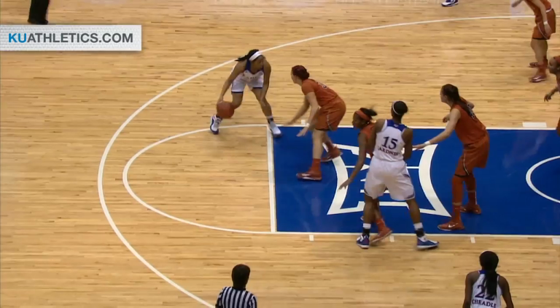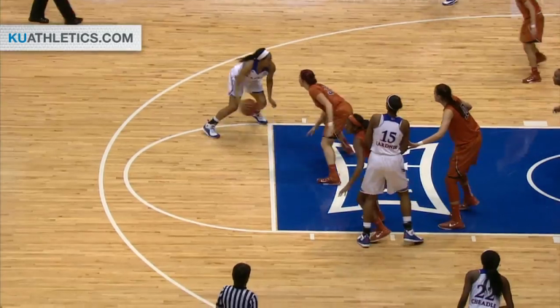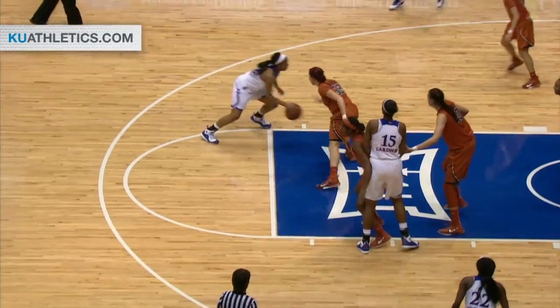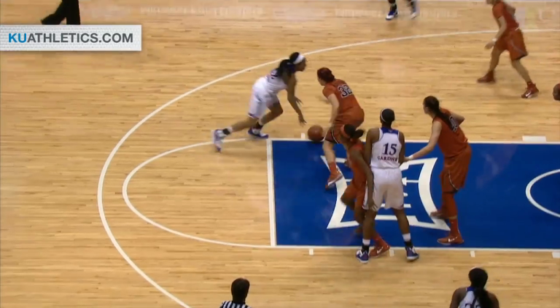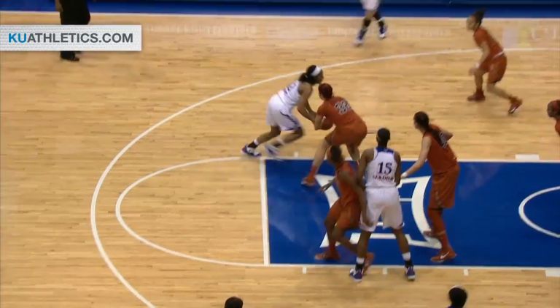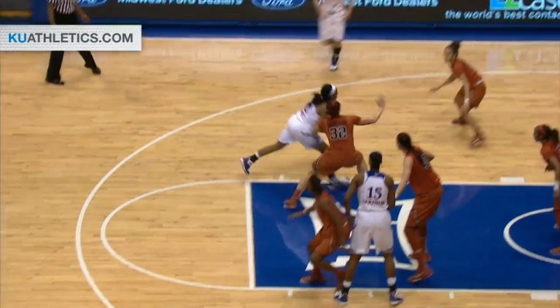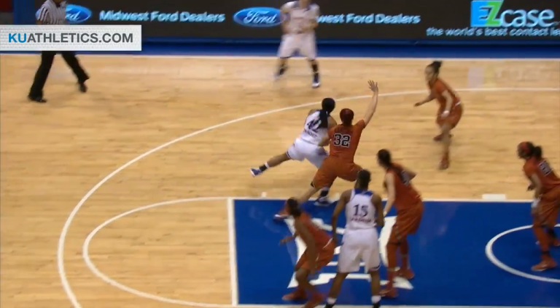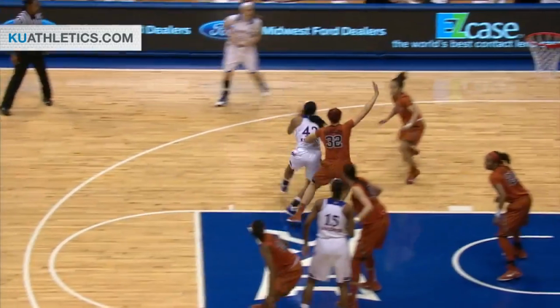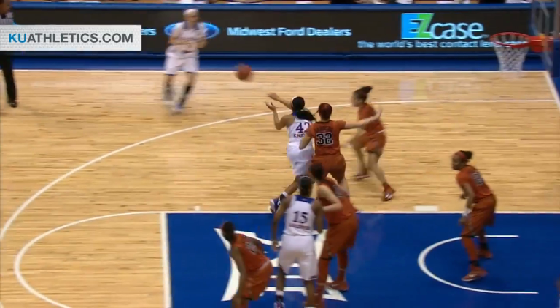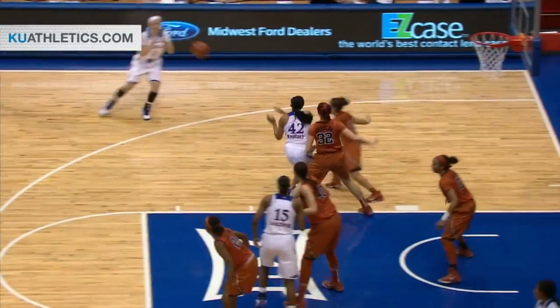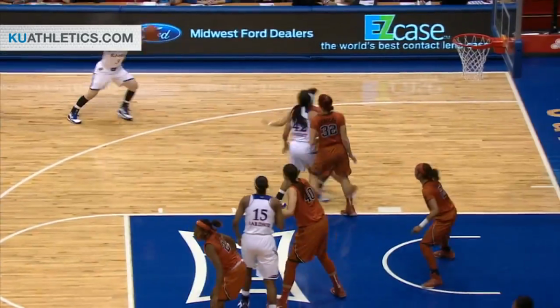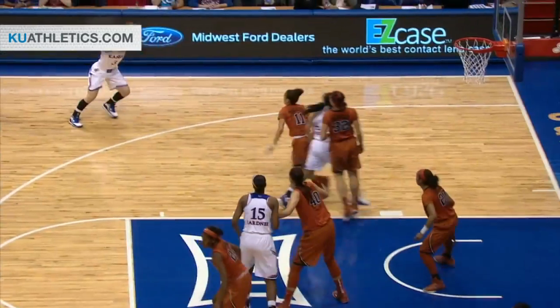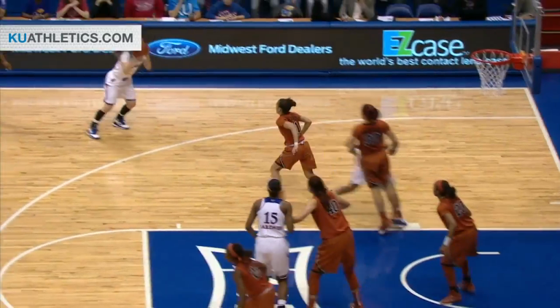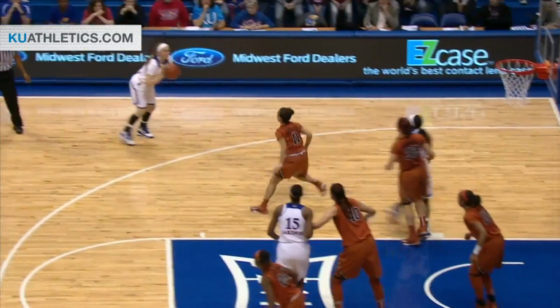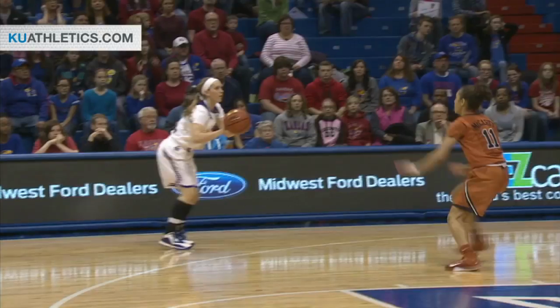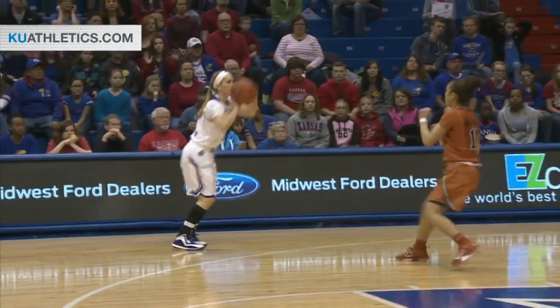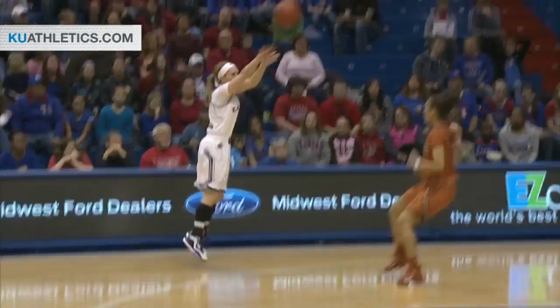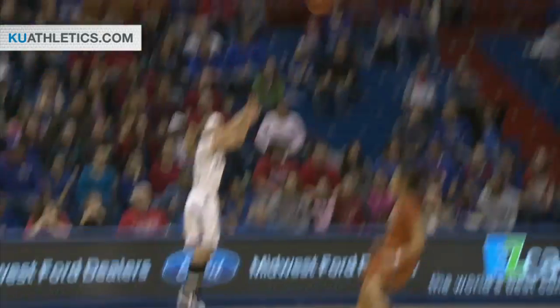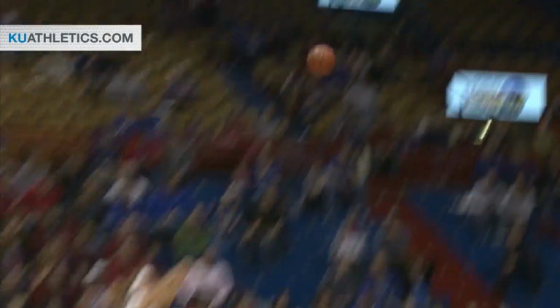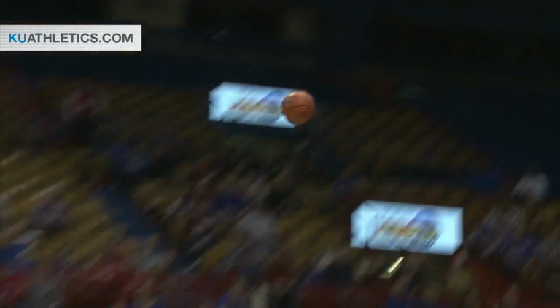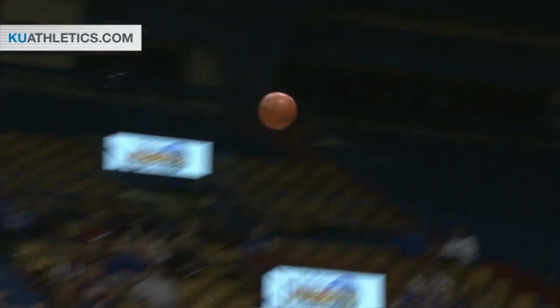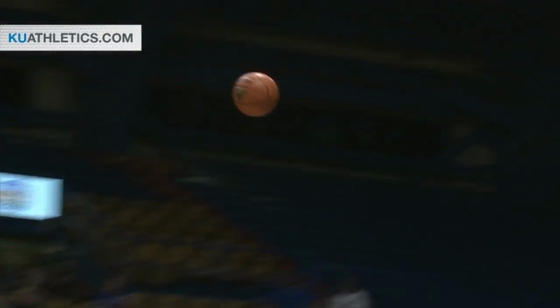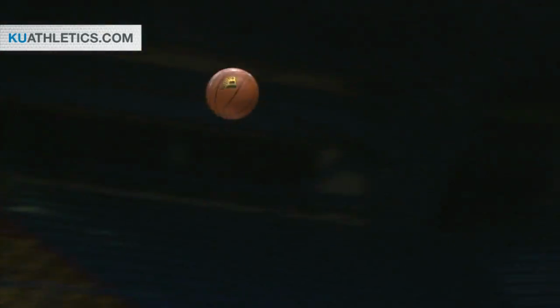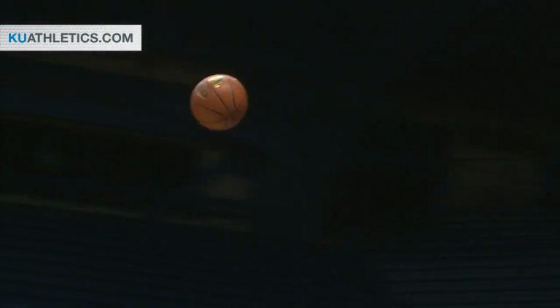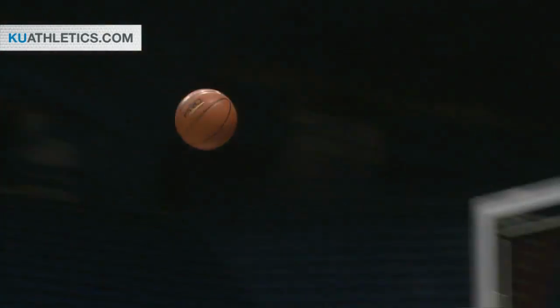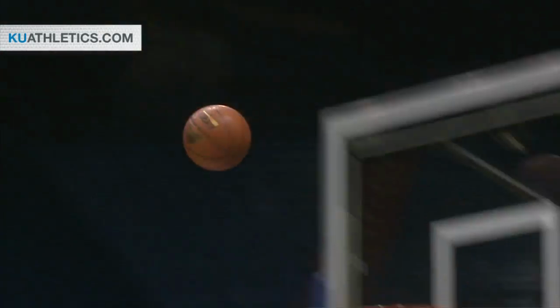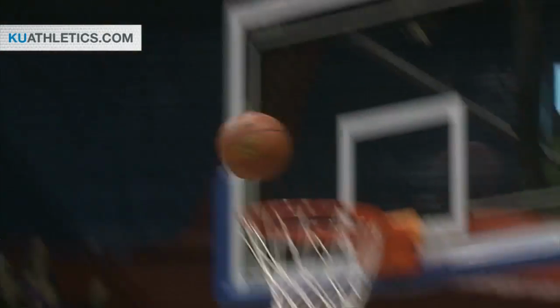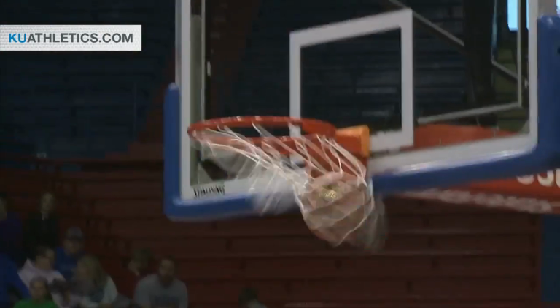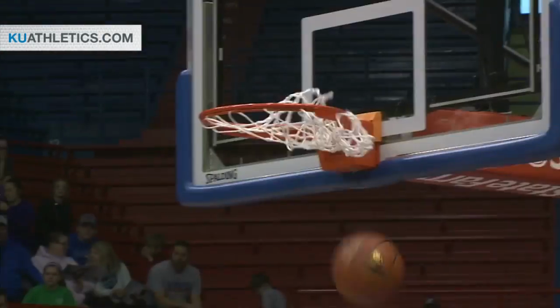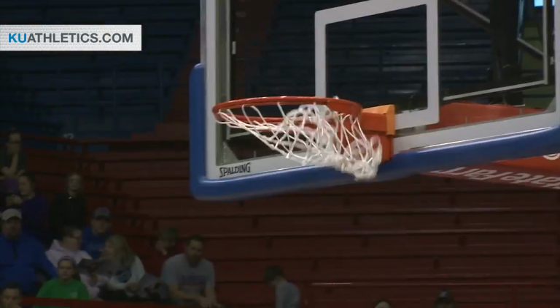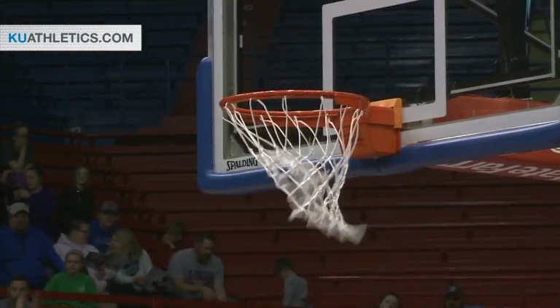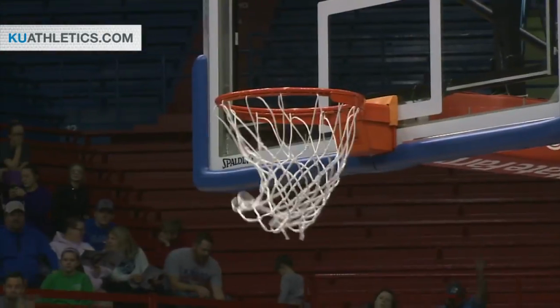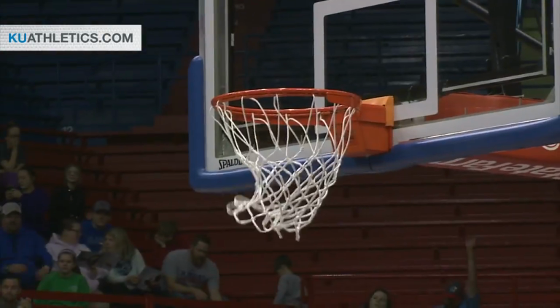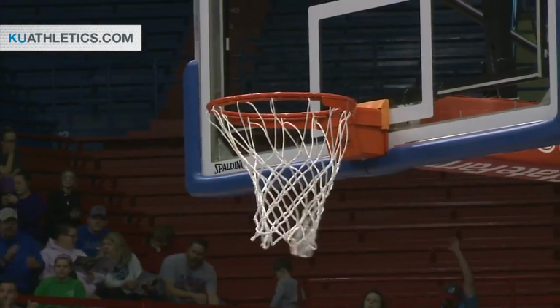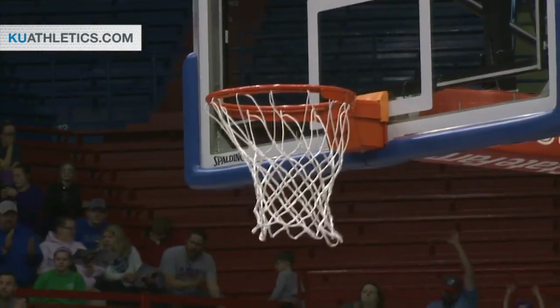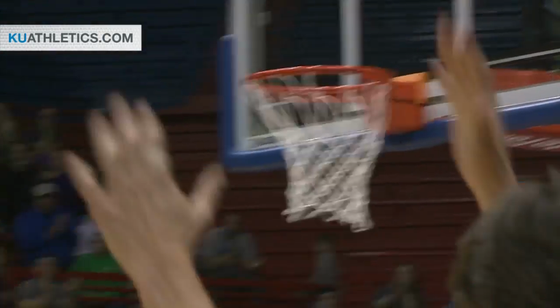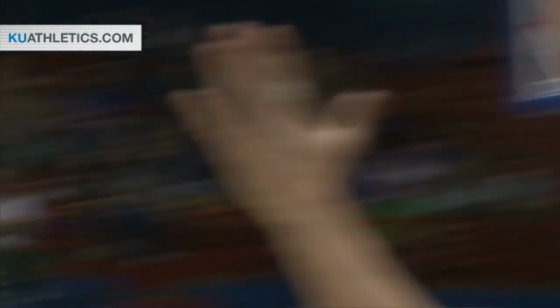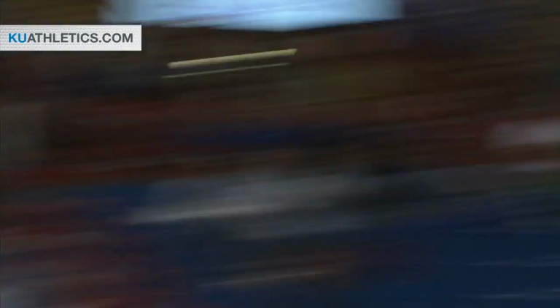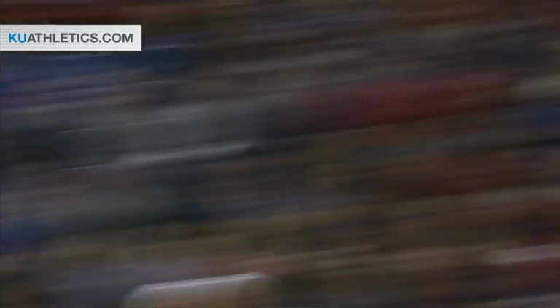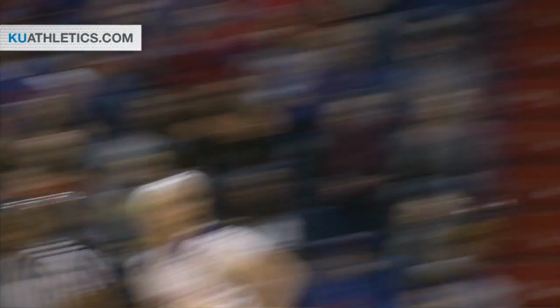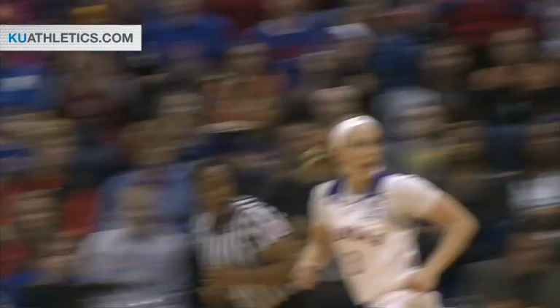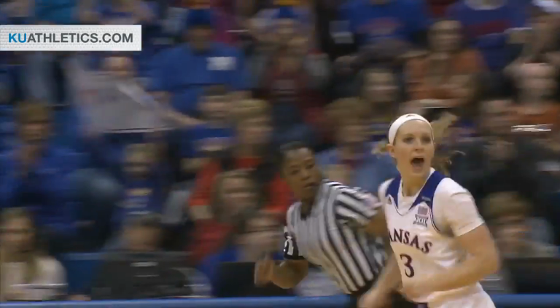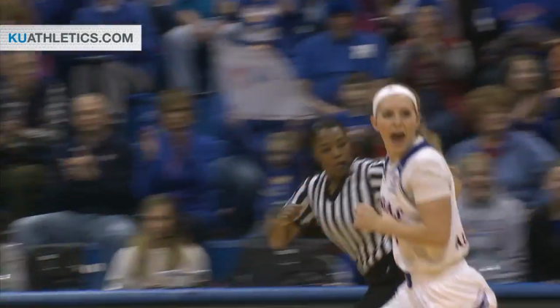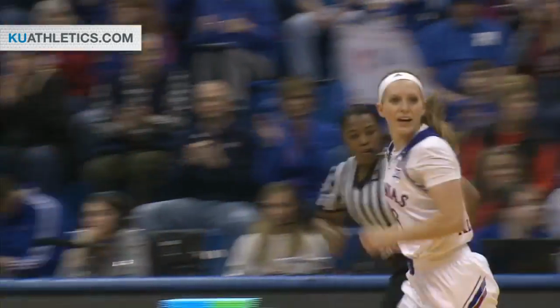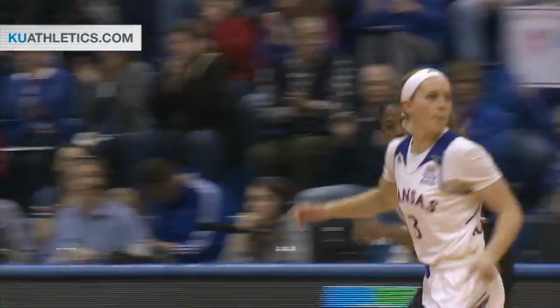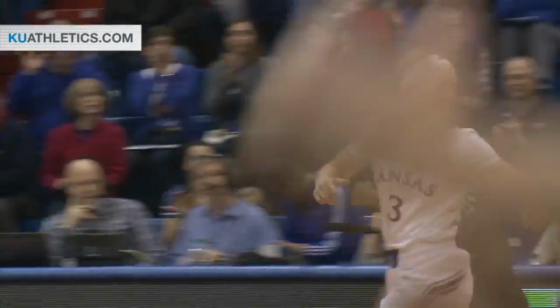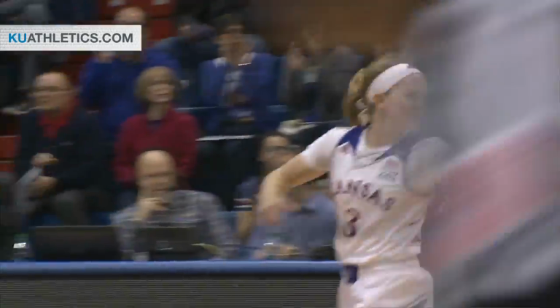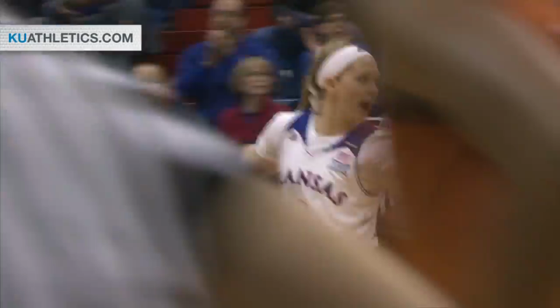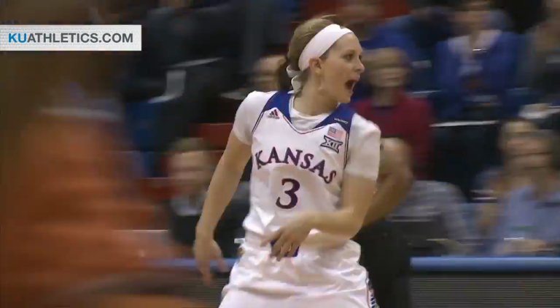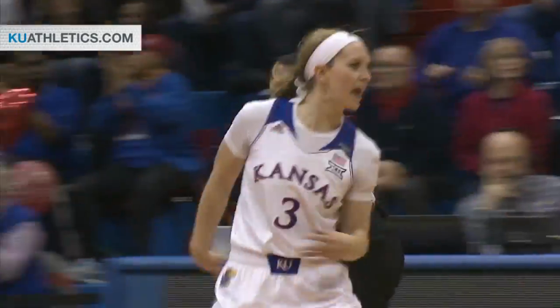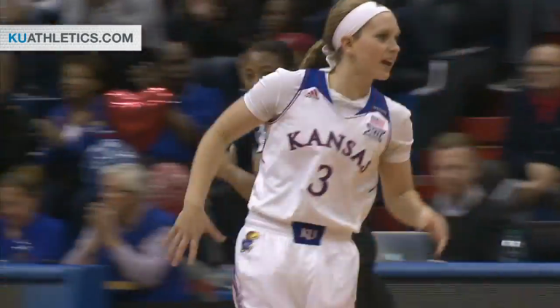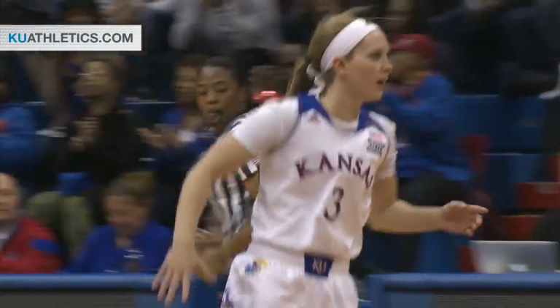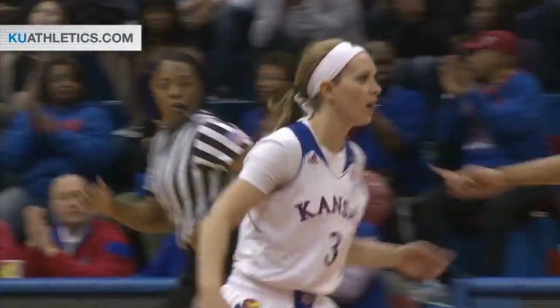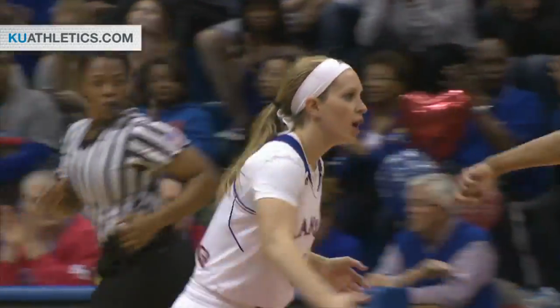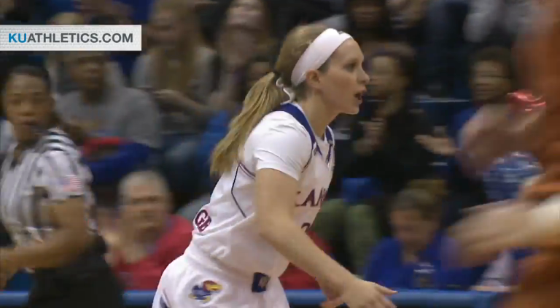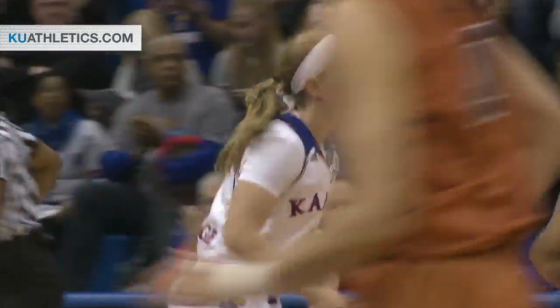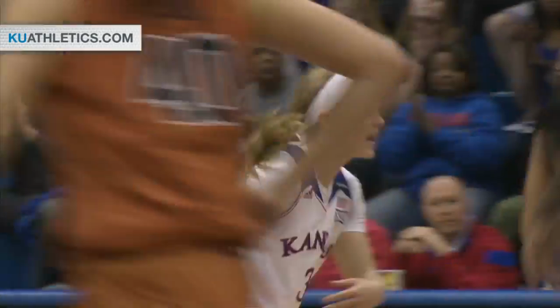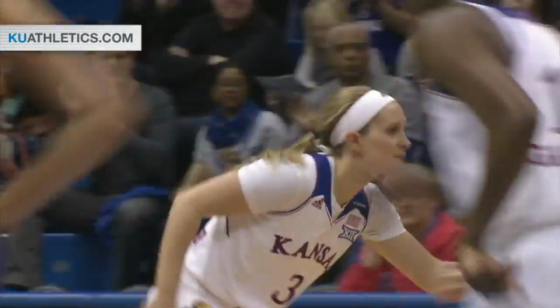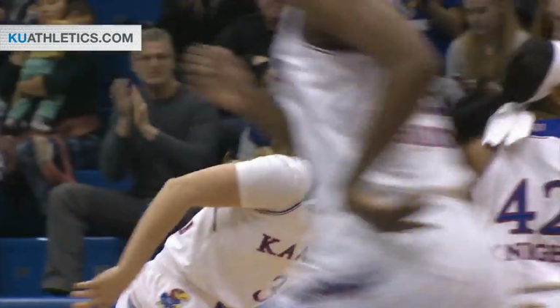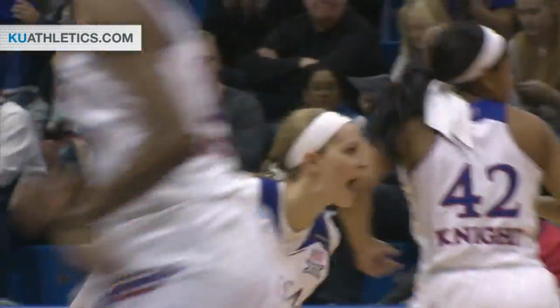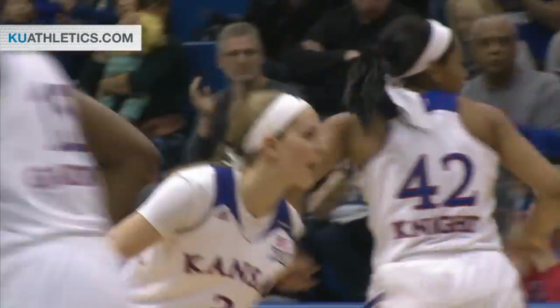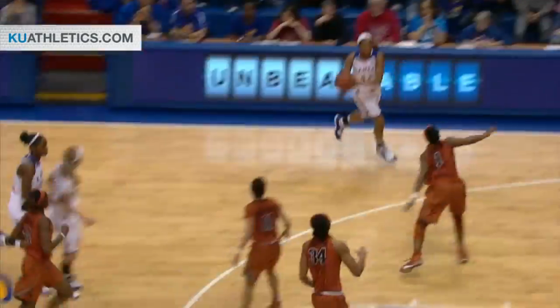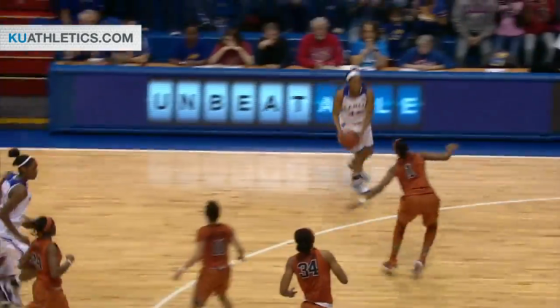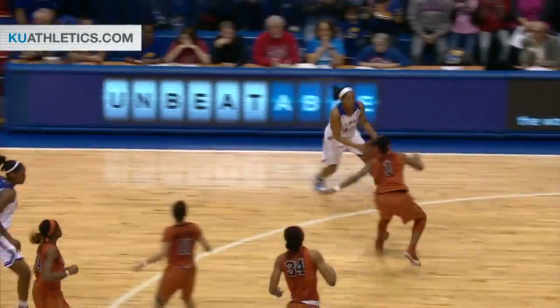Natalie Knight on the dribble on the wing. Kicks it off to Aldridge for three, and that's good. Near side wing for Lauren Aldridge, and the Jayhawks are on the board.